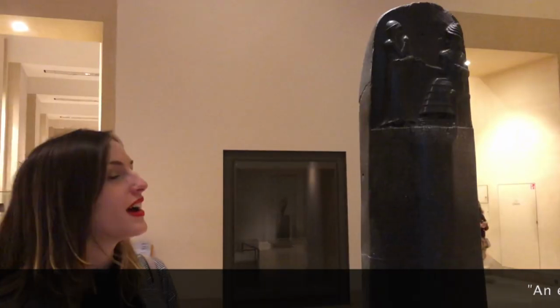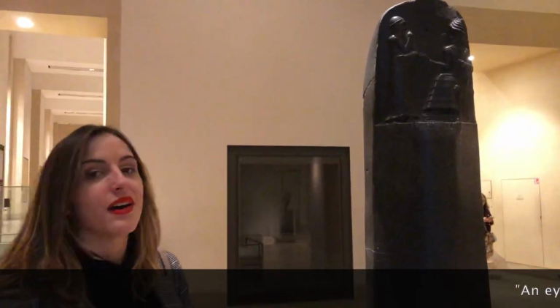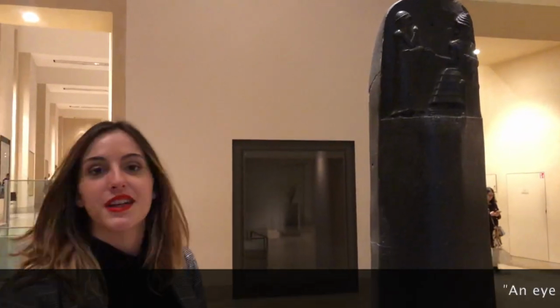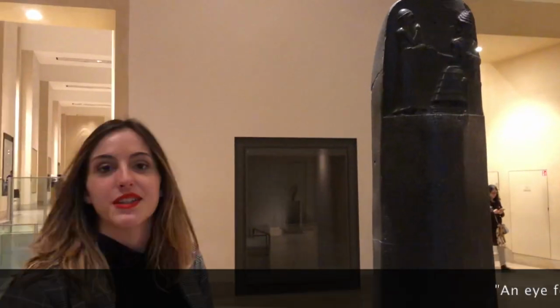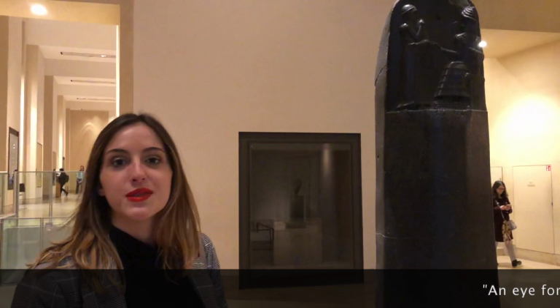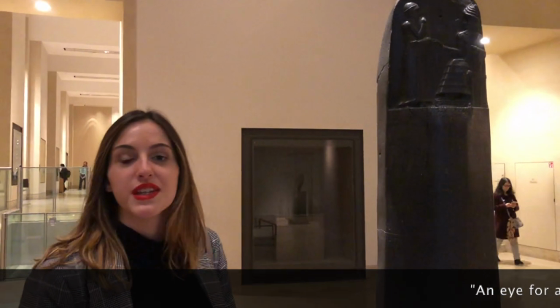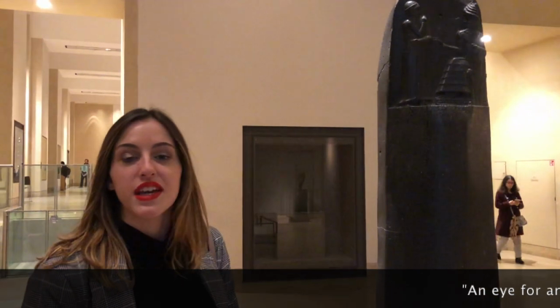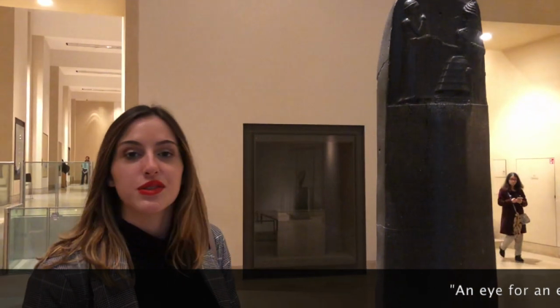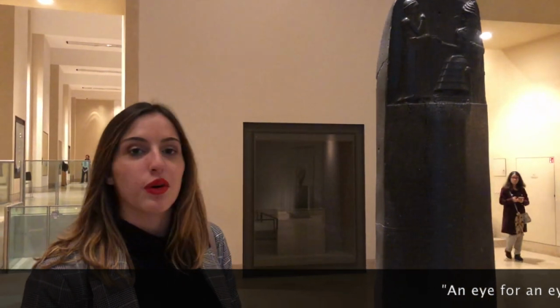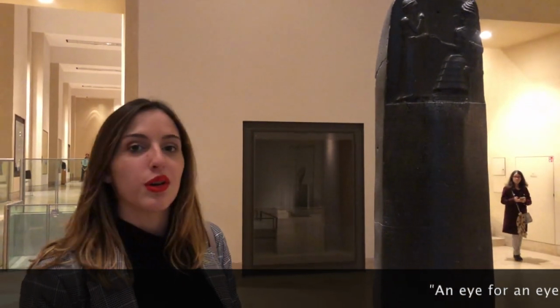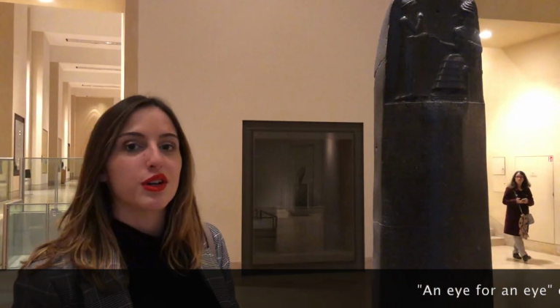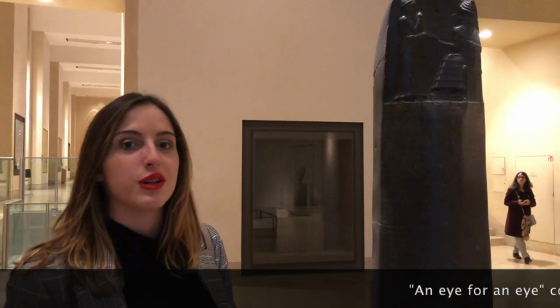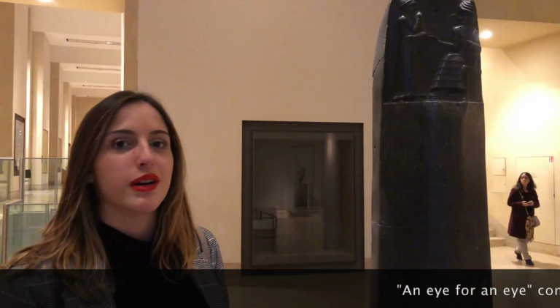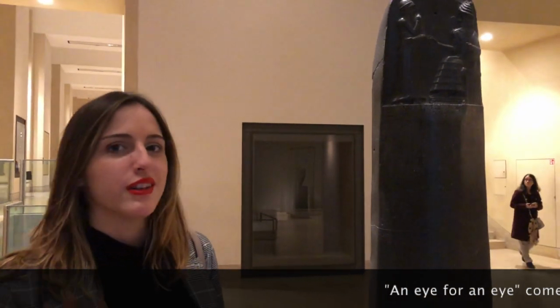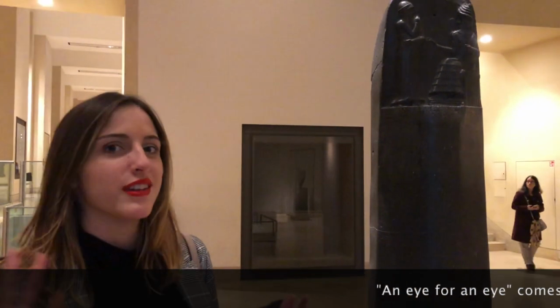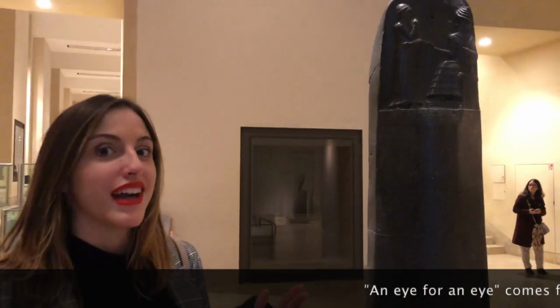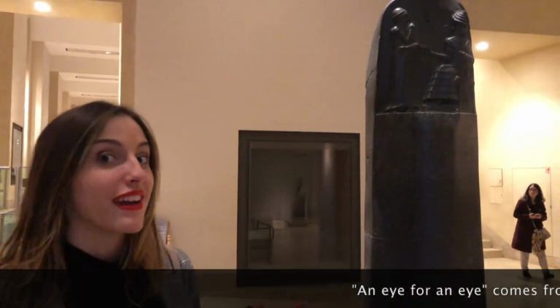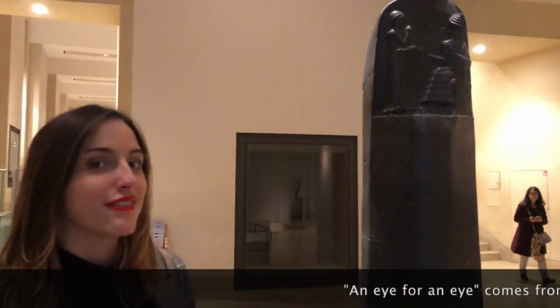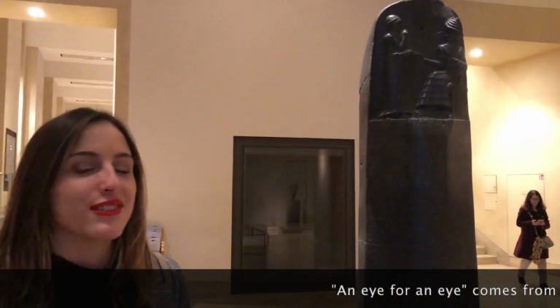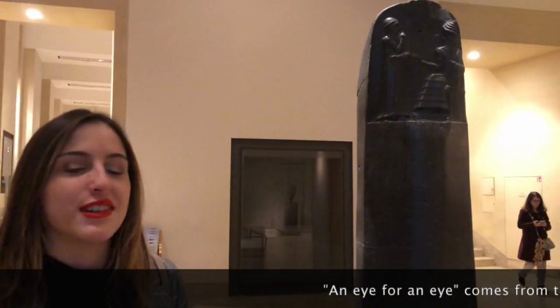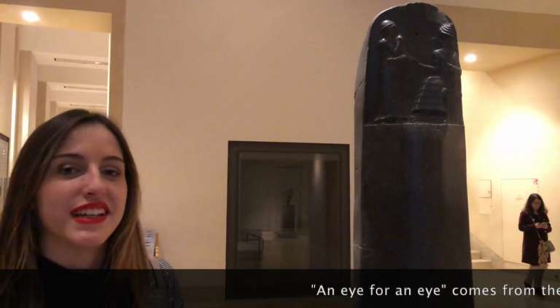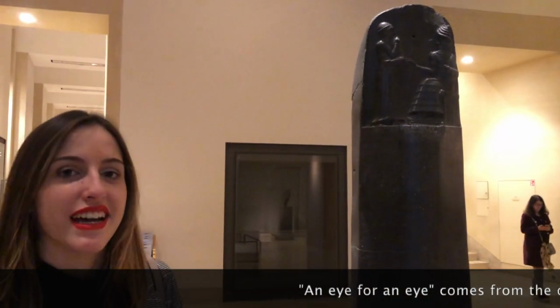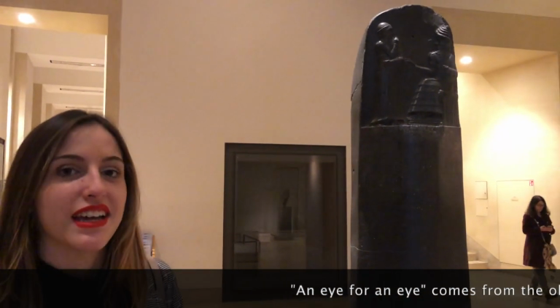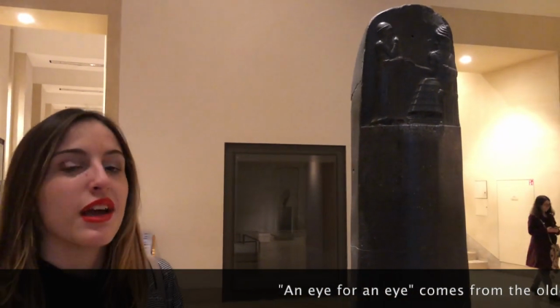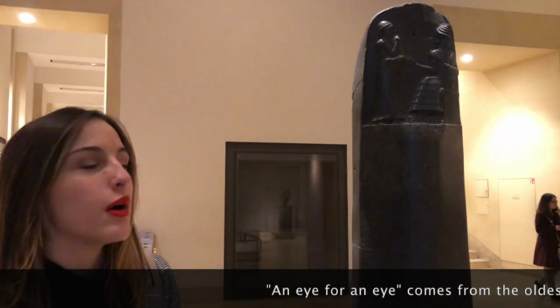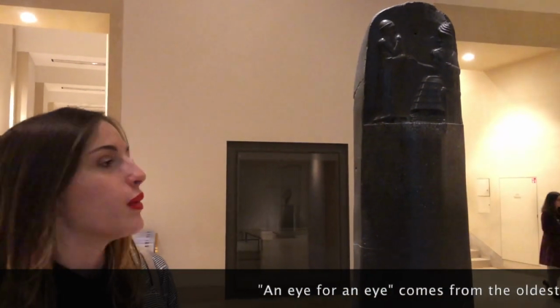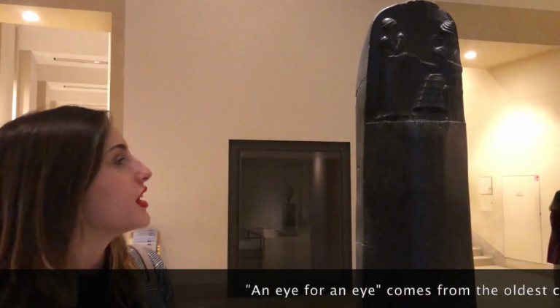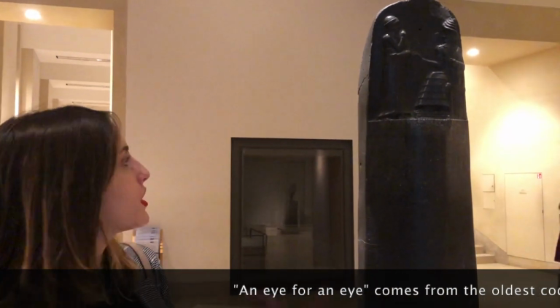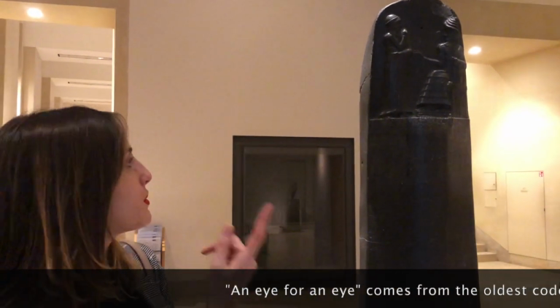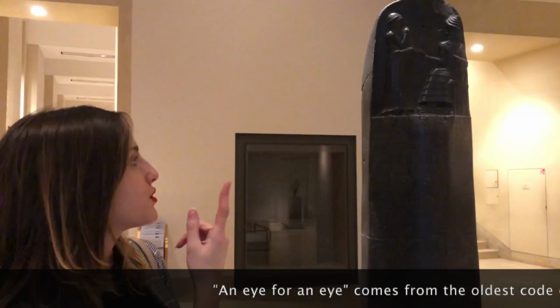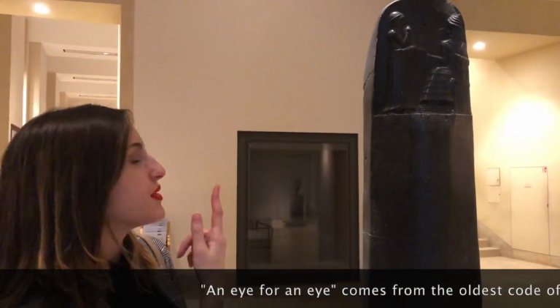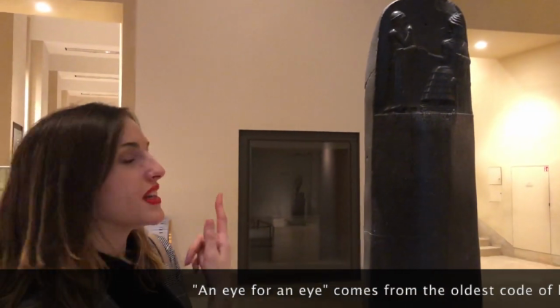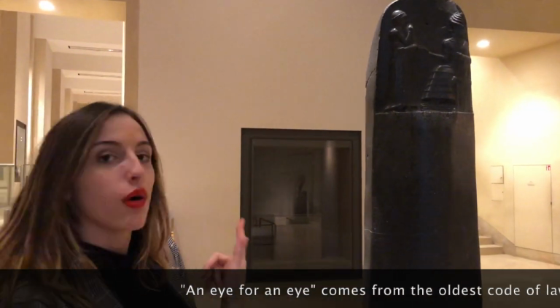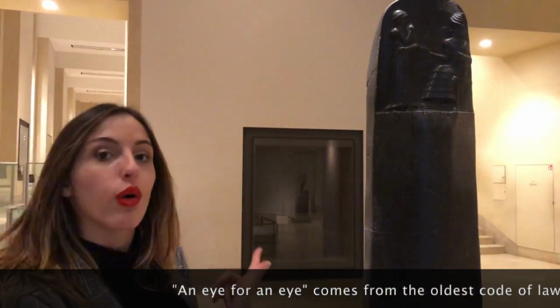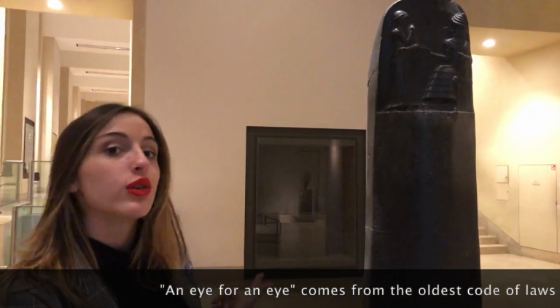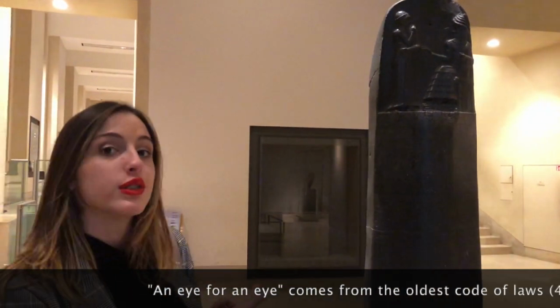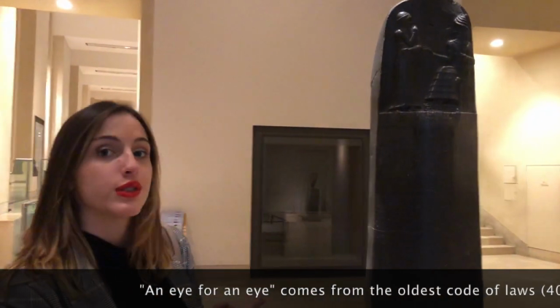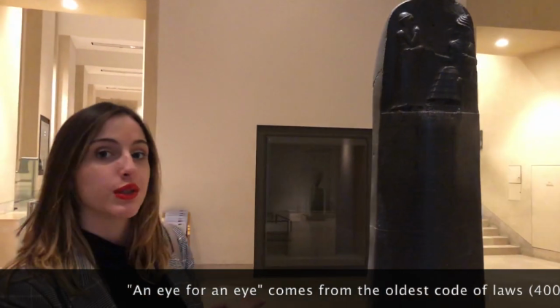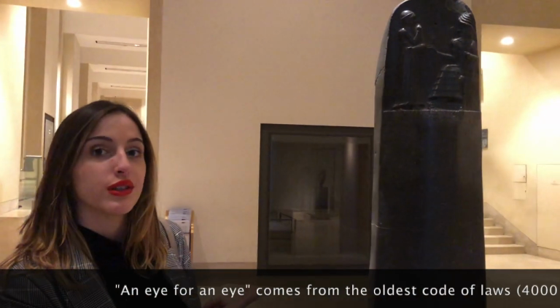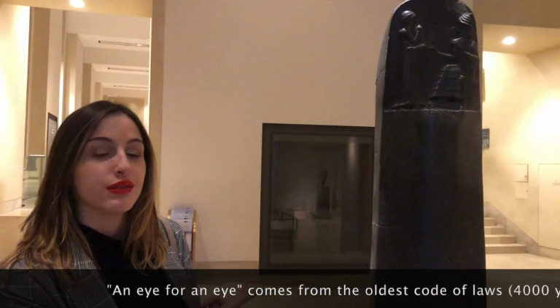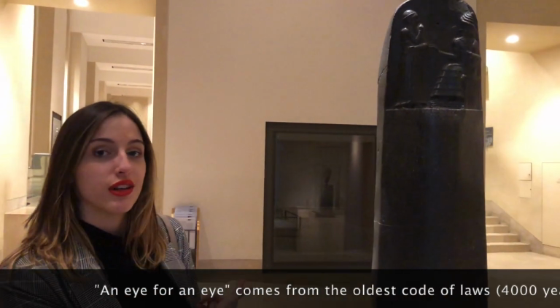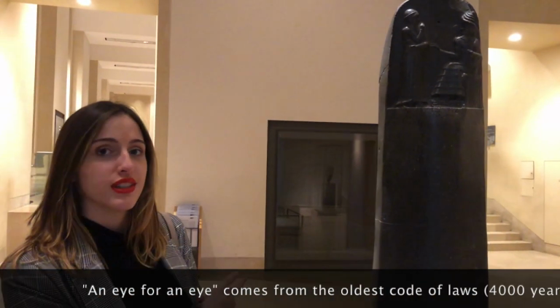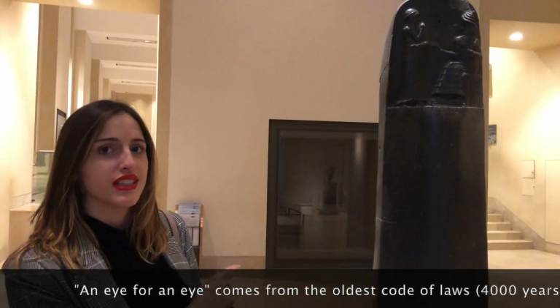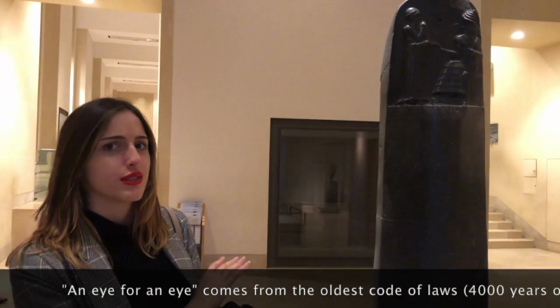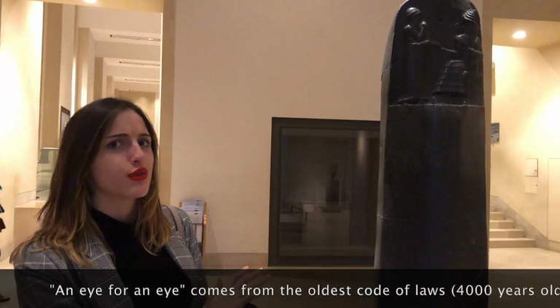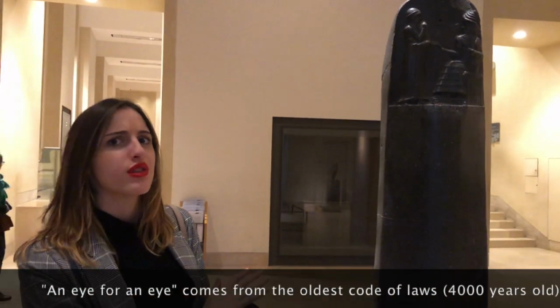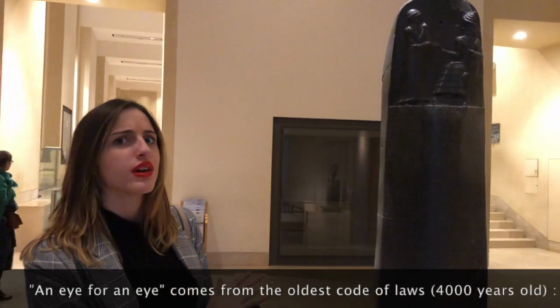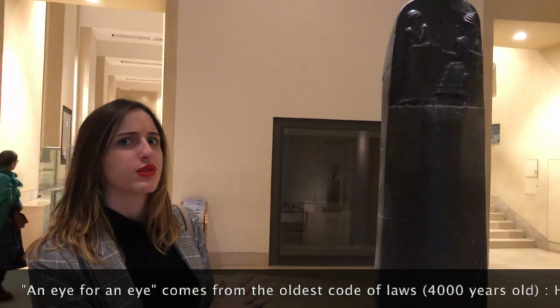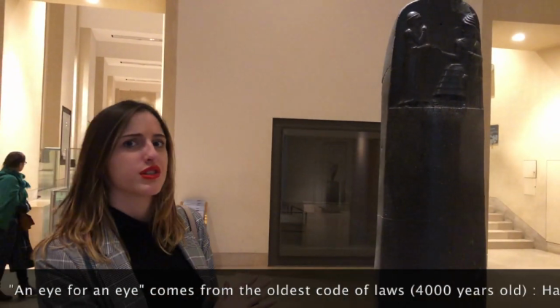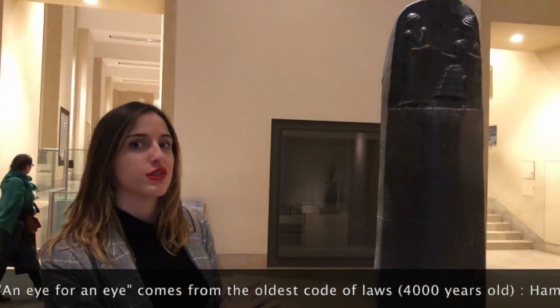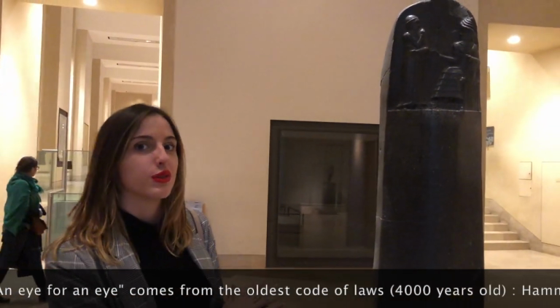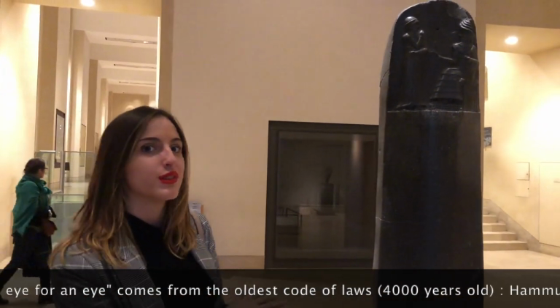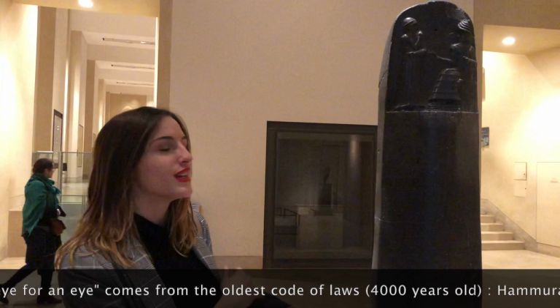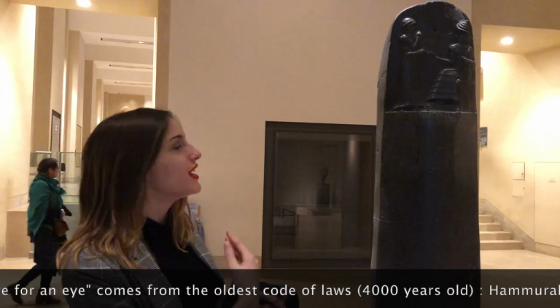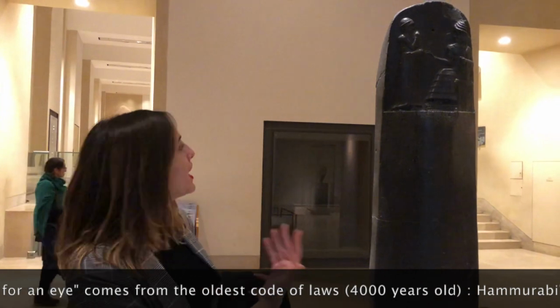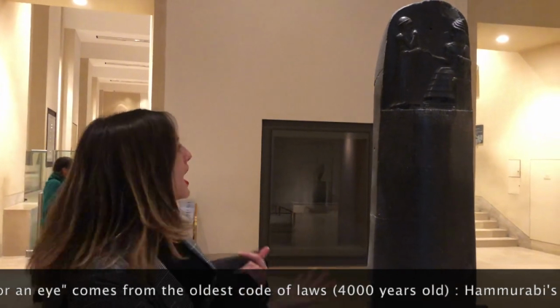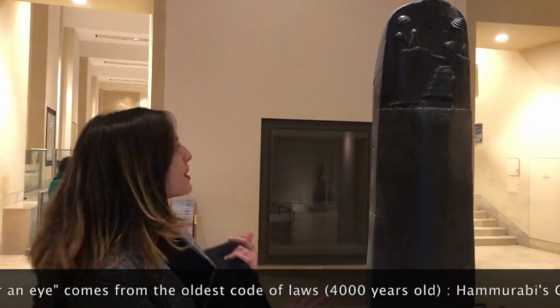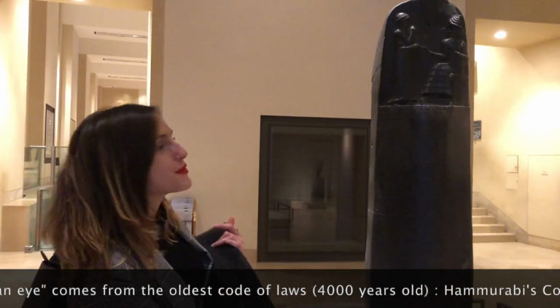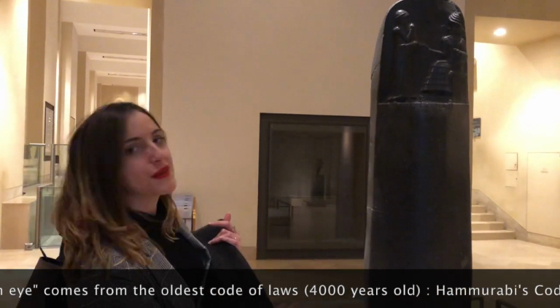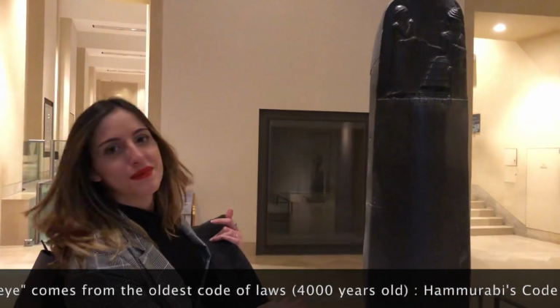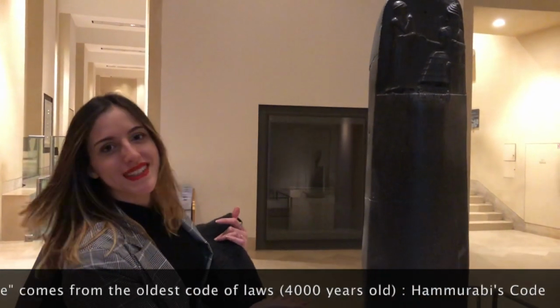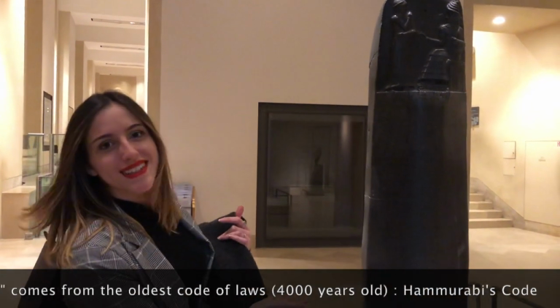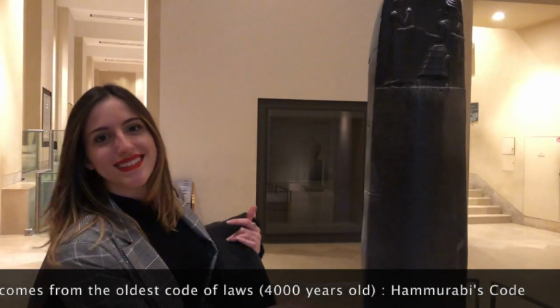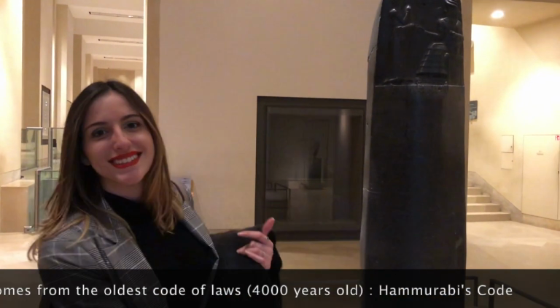Alright, so you guys have all heard about an eye for an eye. Well, it comes from the oldest code of laws, which is 4,000 years old. Have a look at this code.